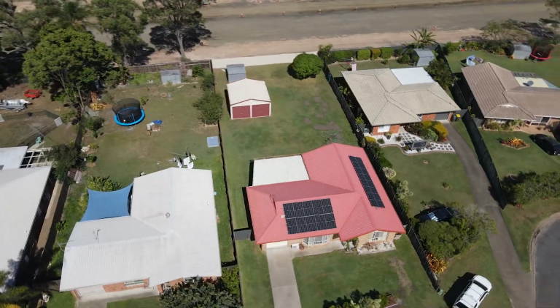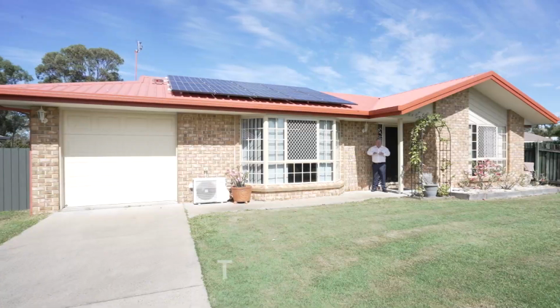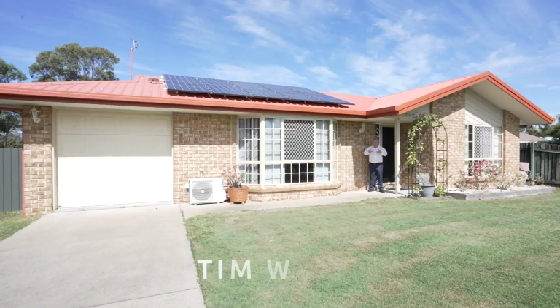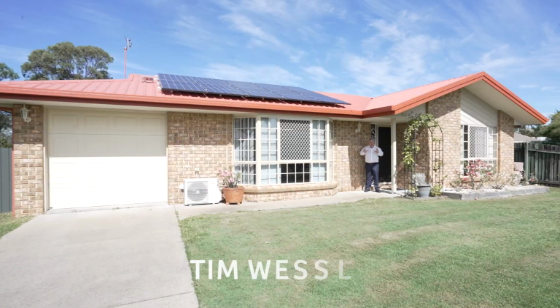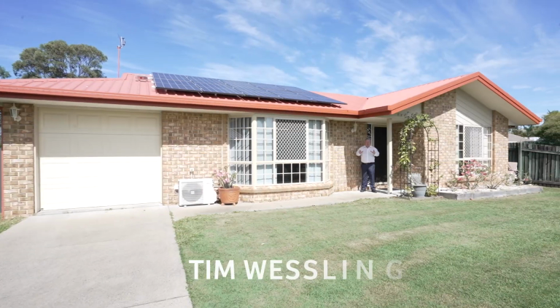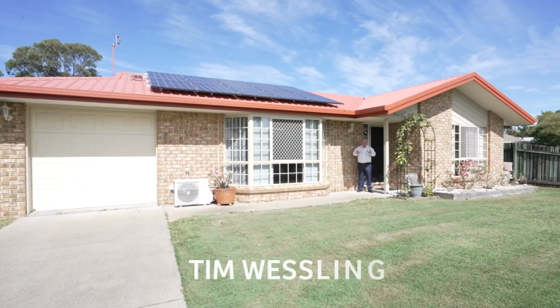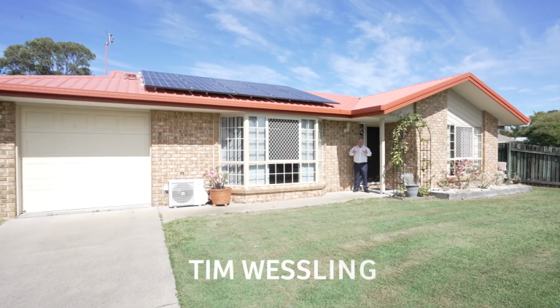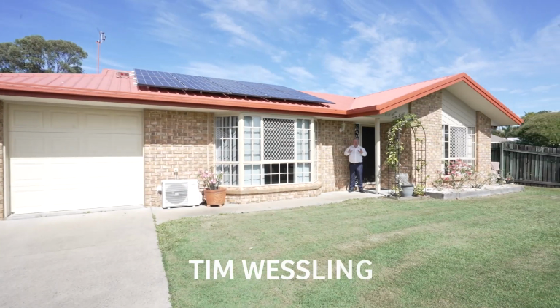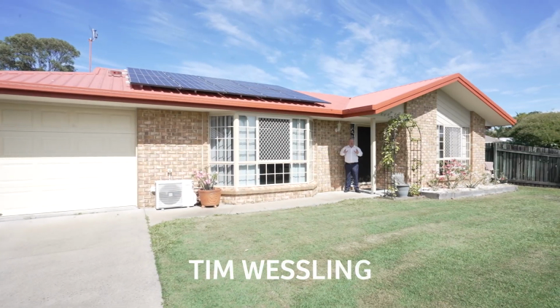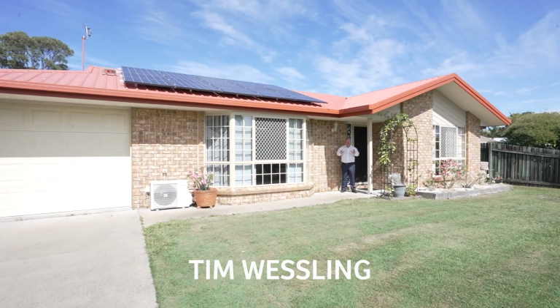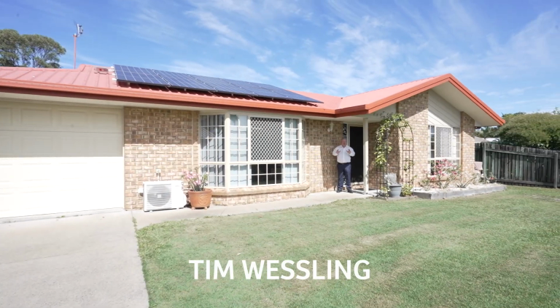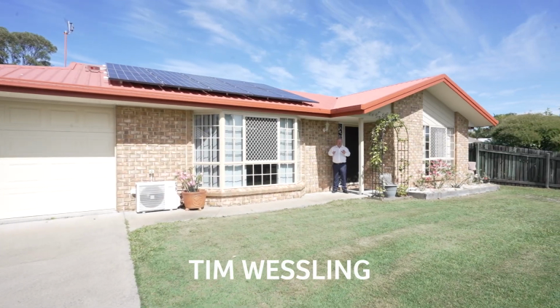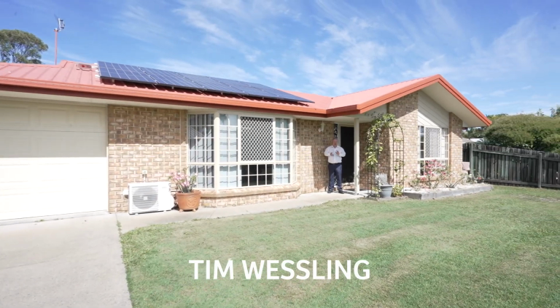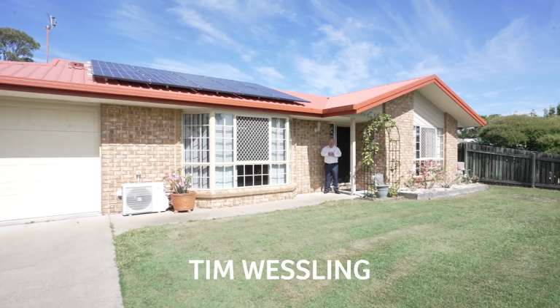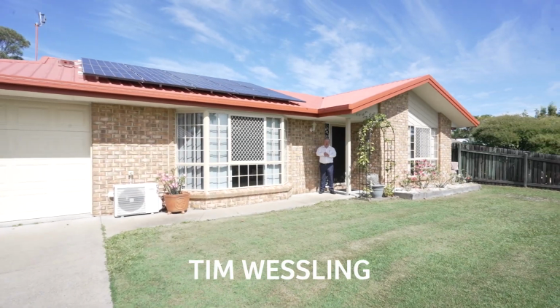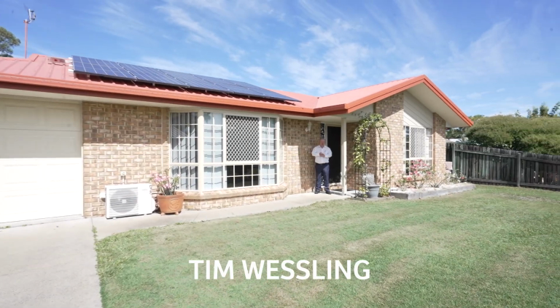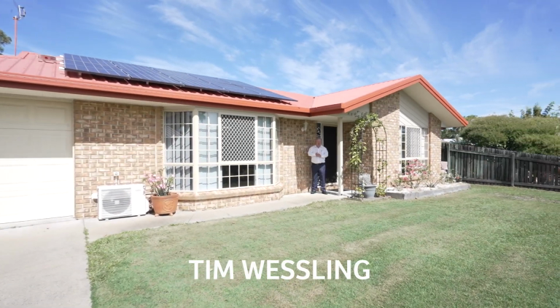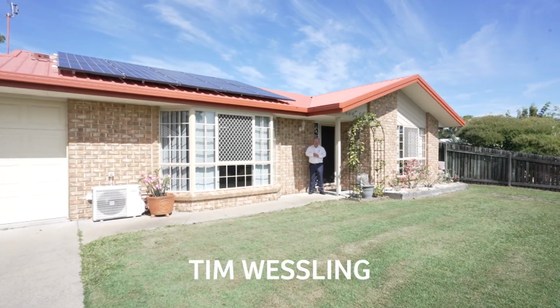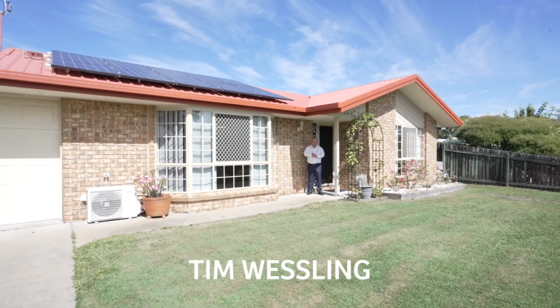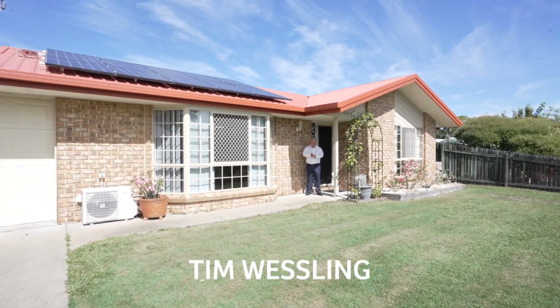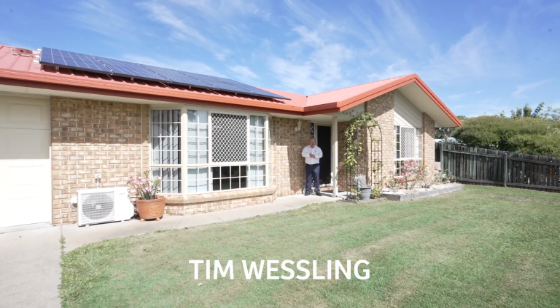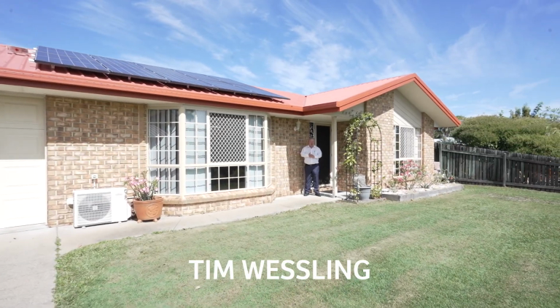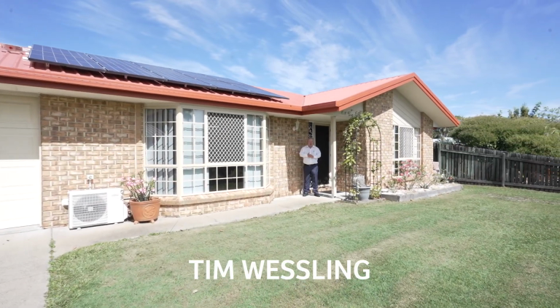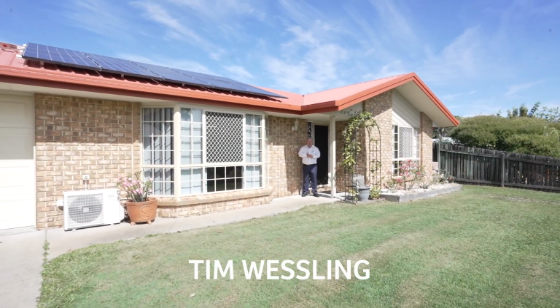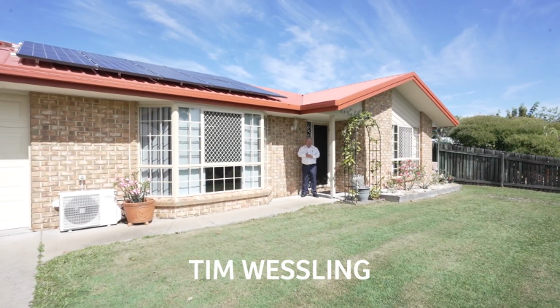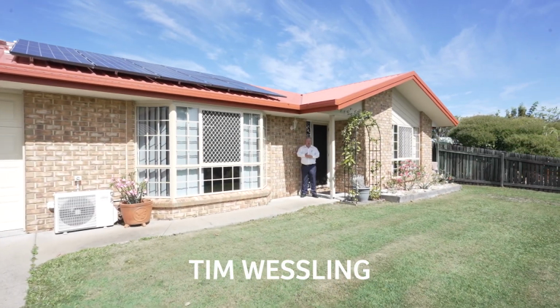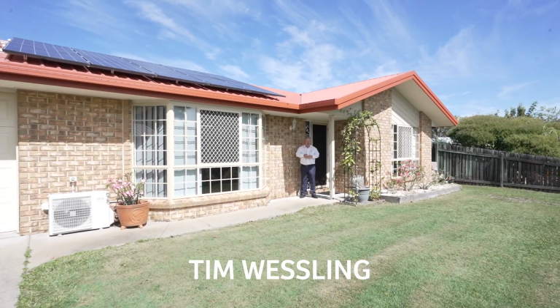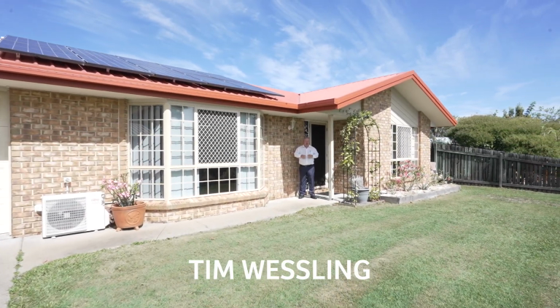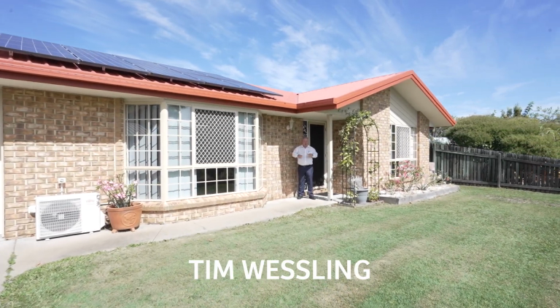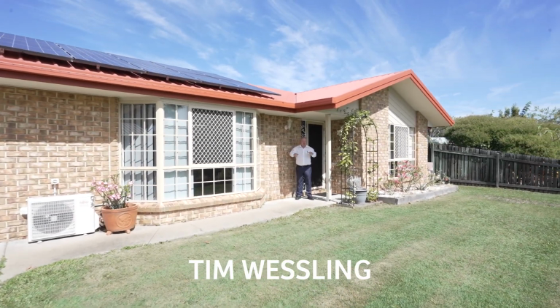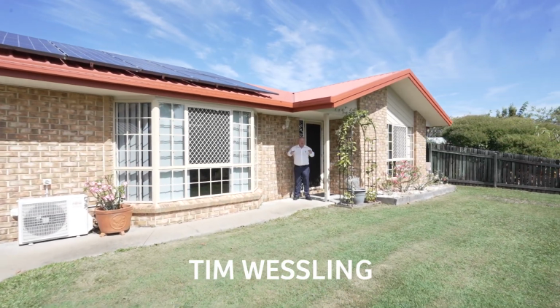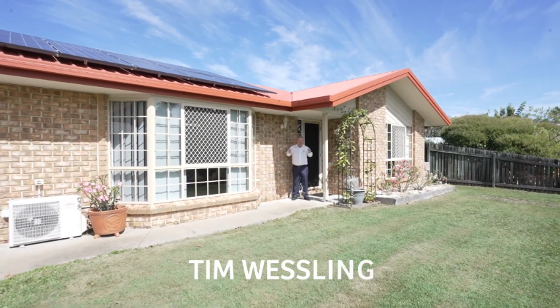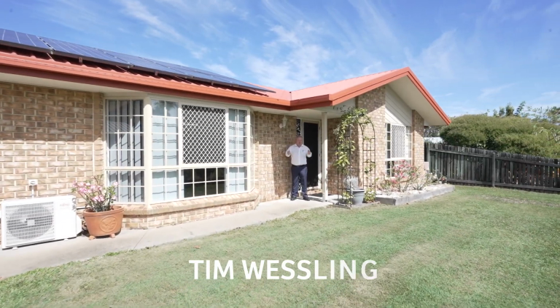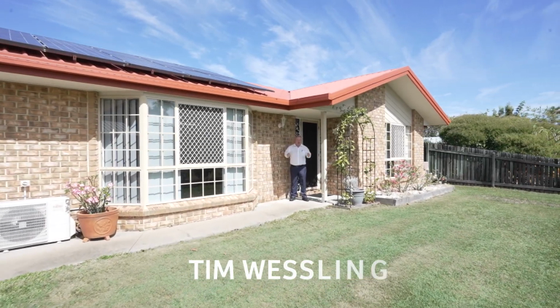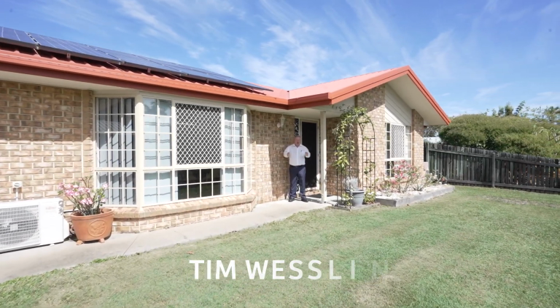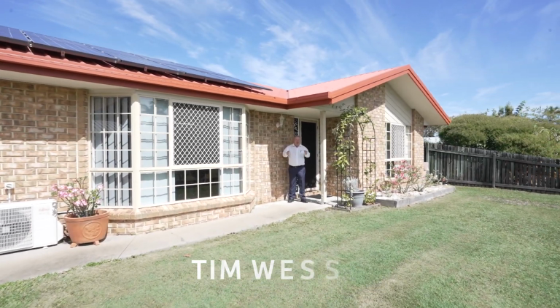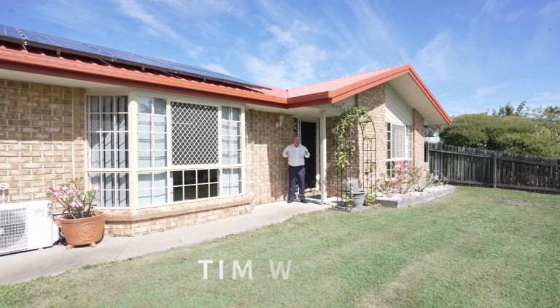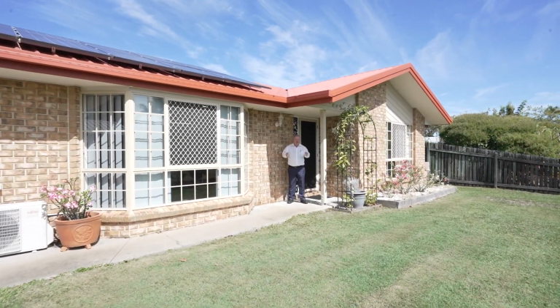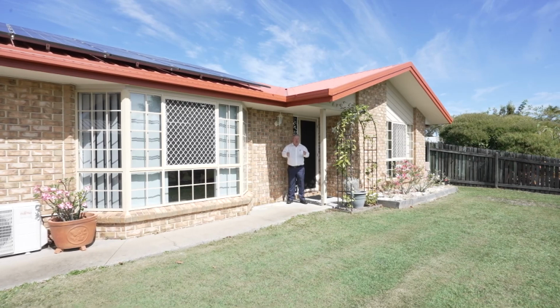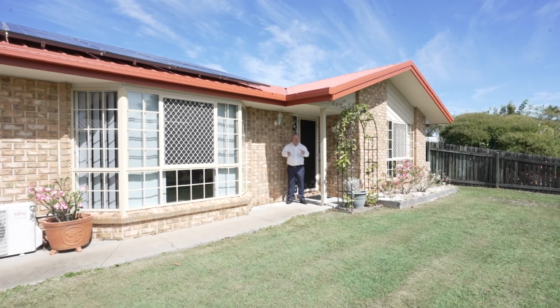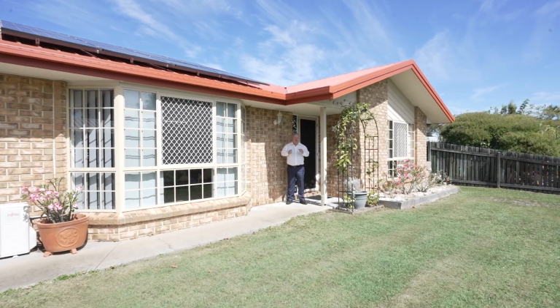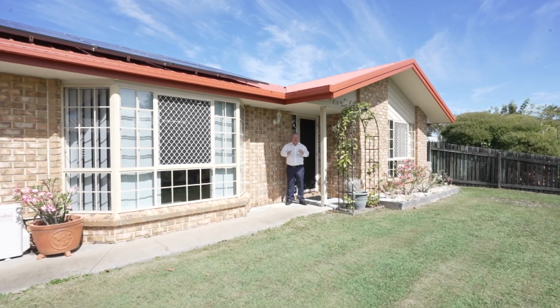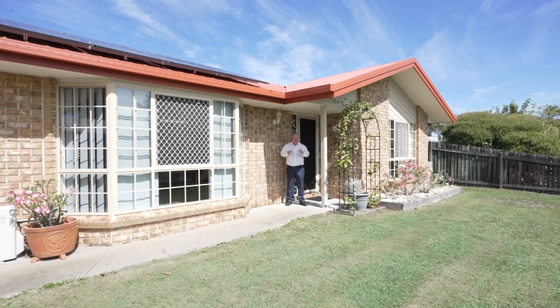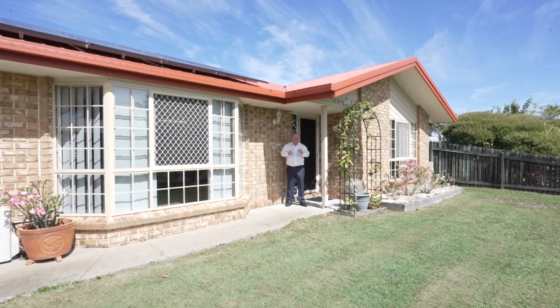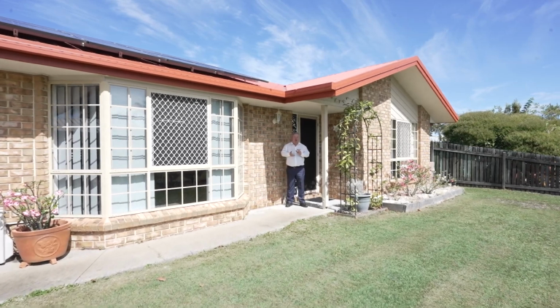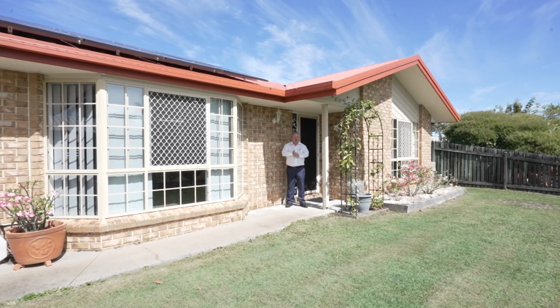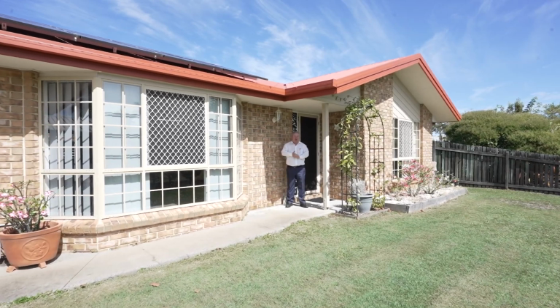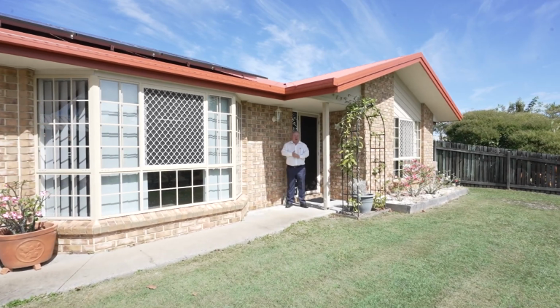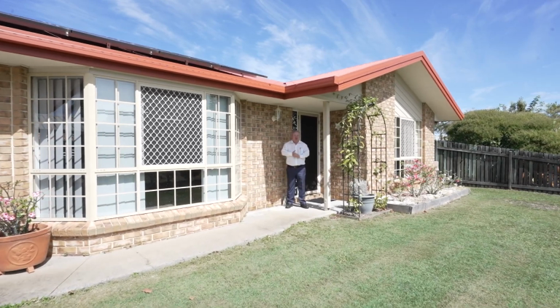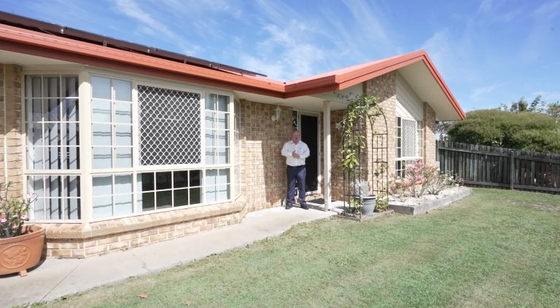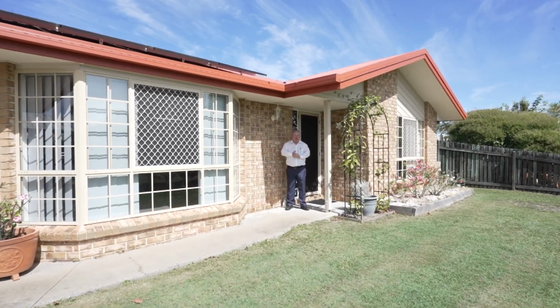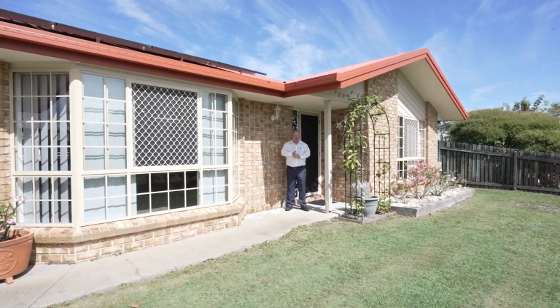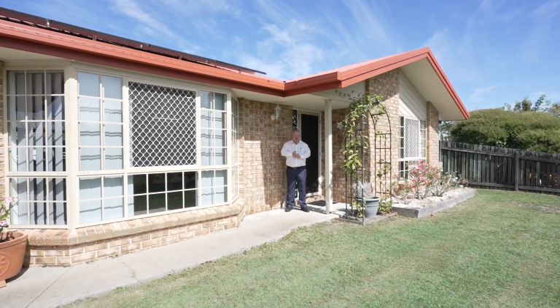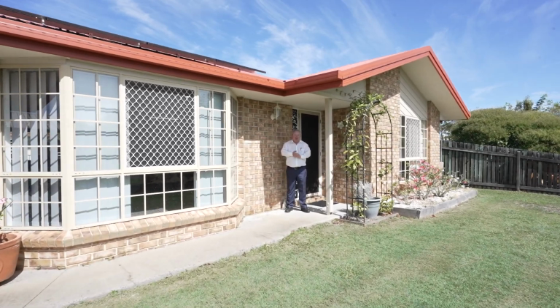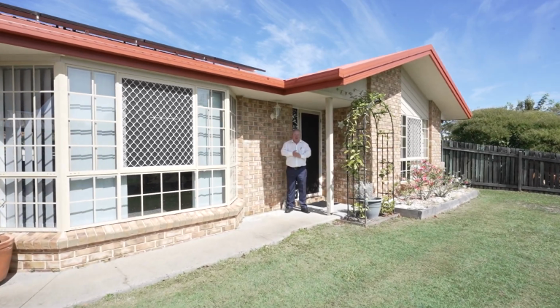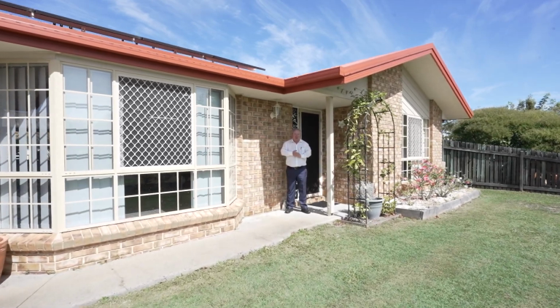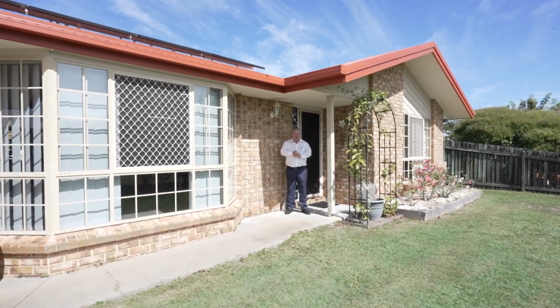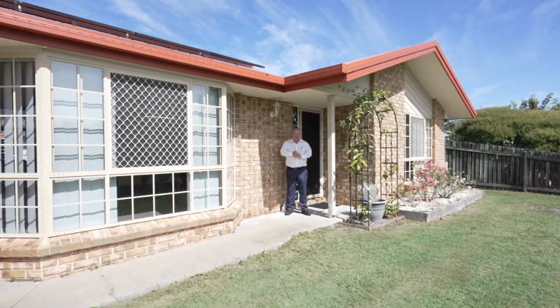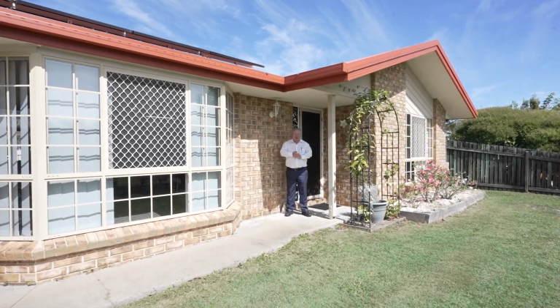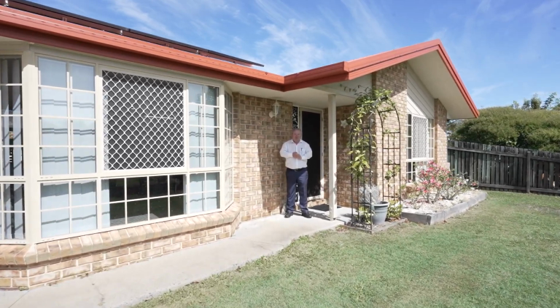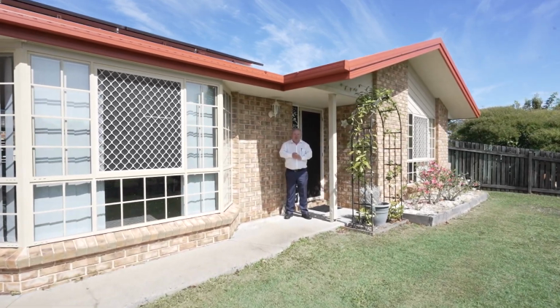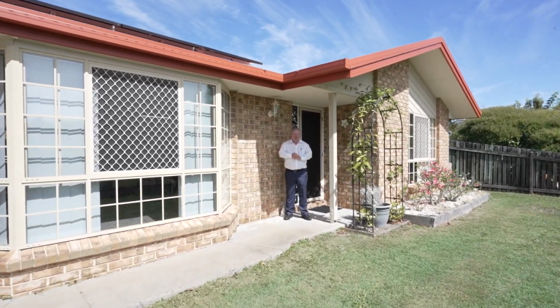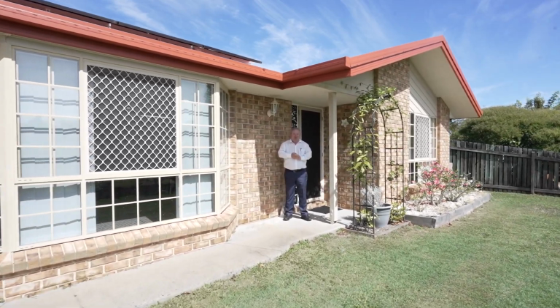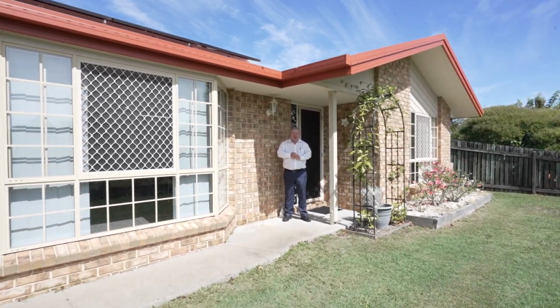Welcome to 36 Bahenia Drive here in Kewungan. We're in a great elevated central location. Check the house out on the inside.